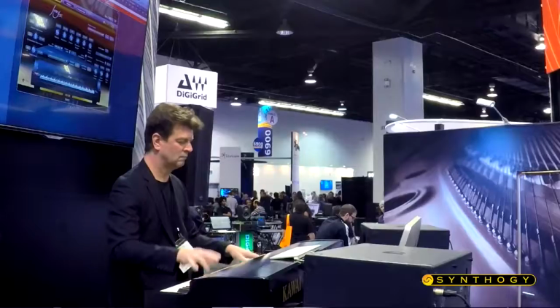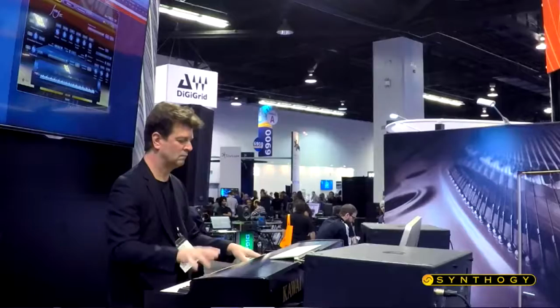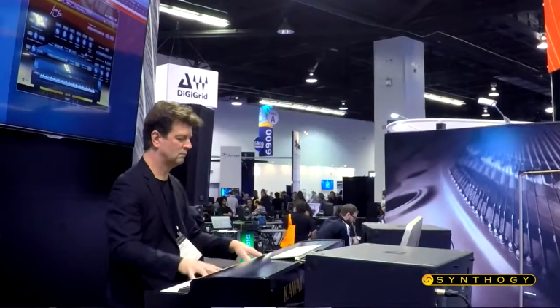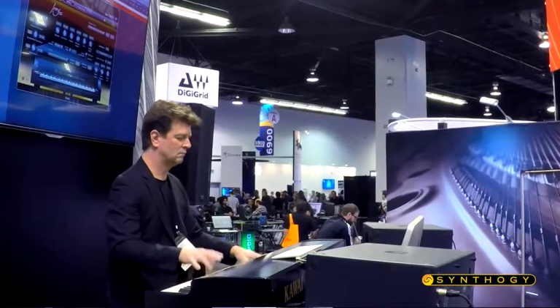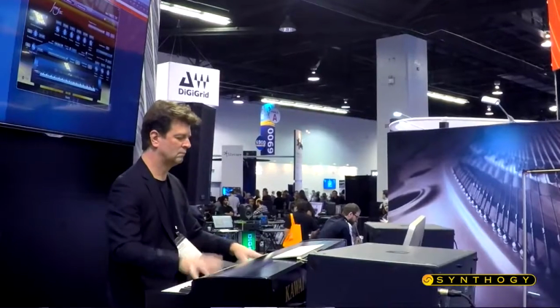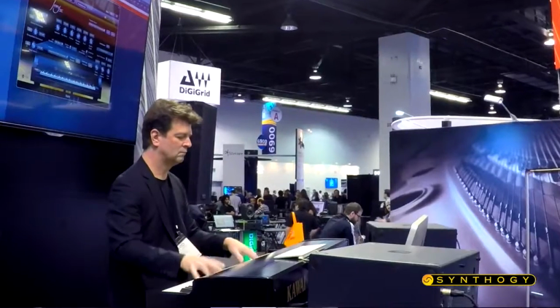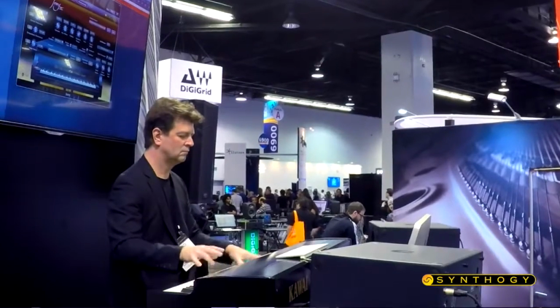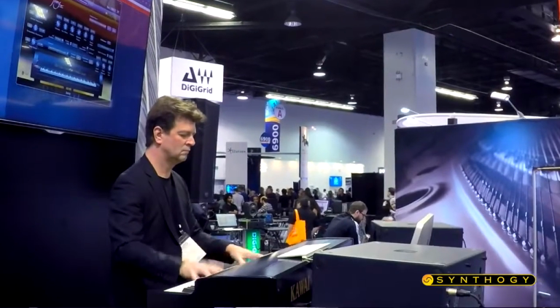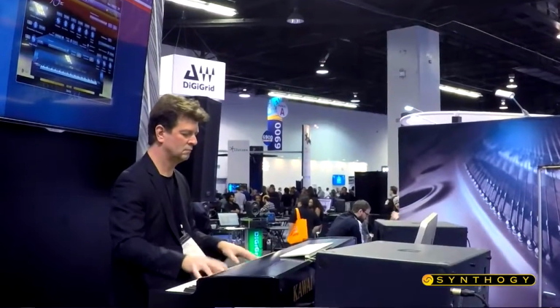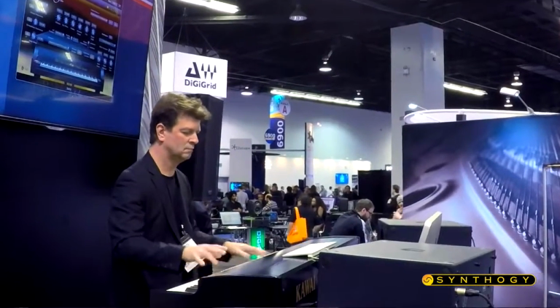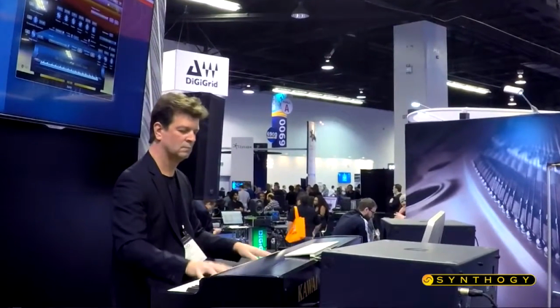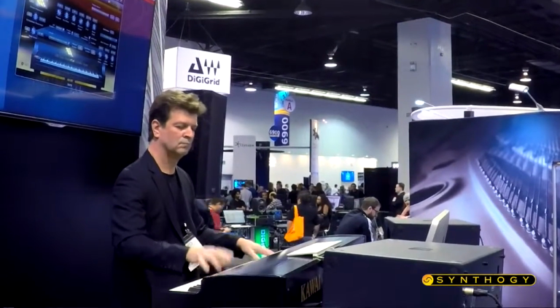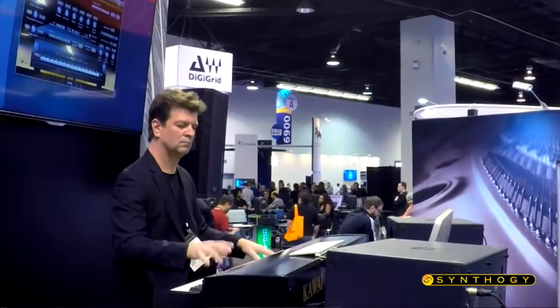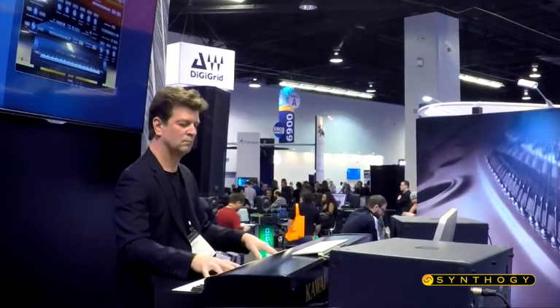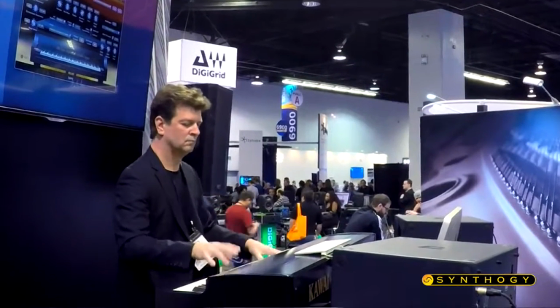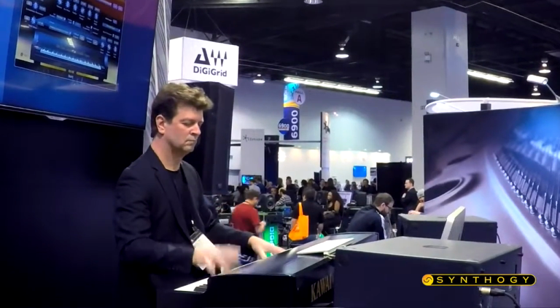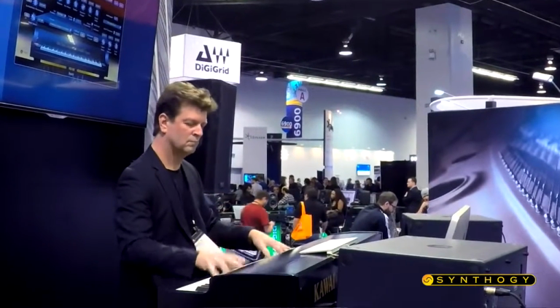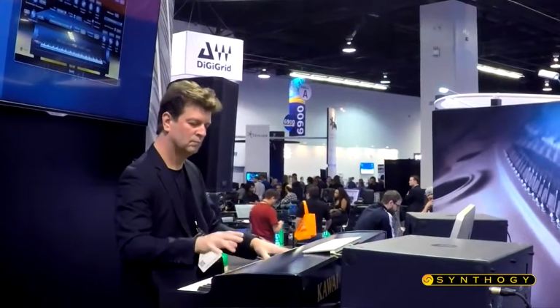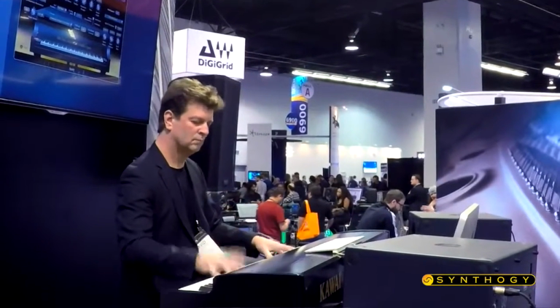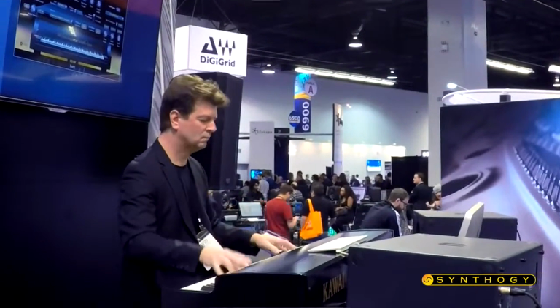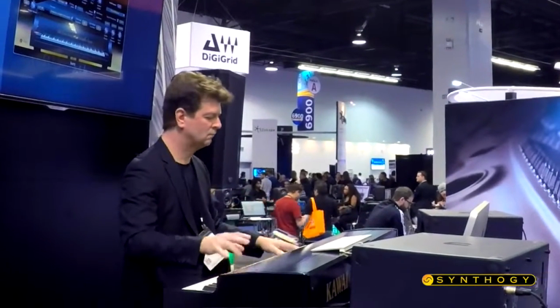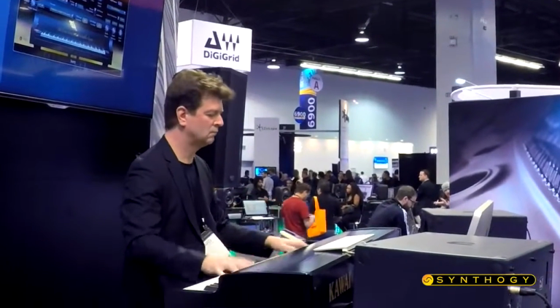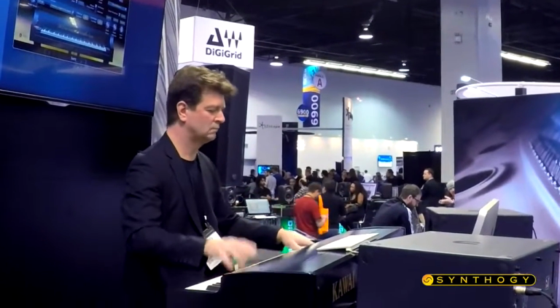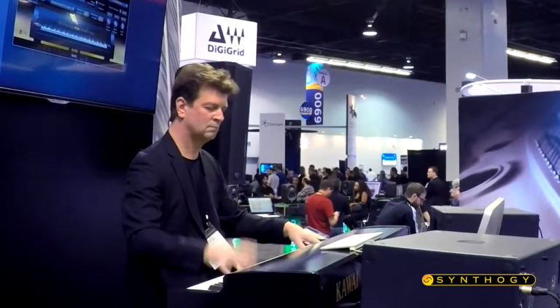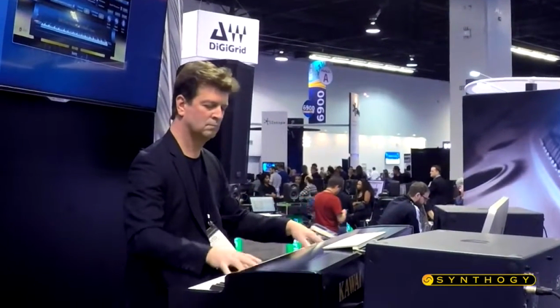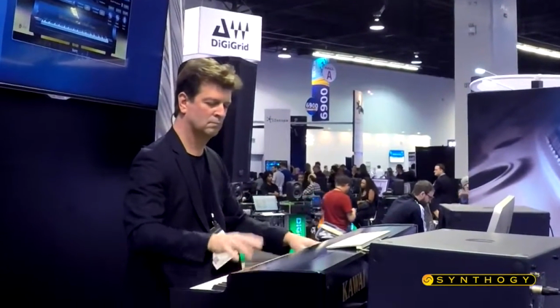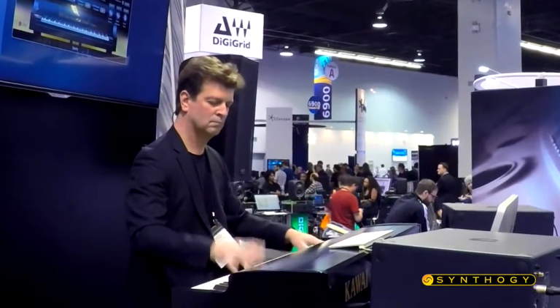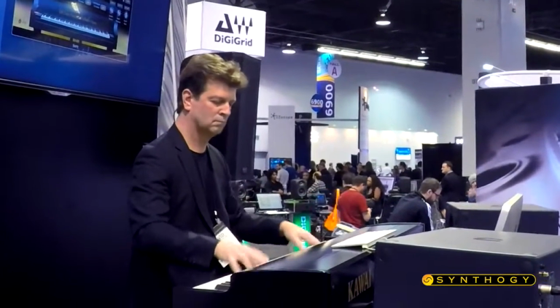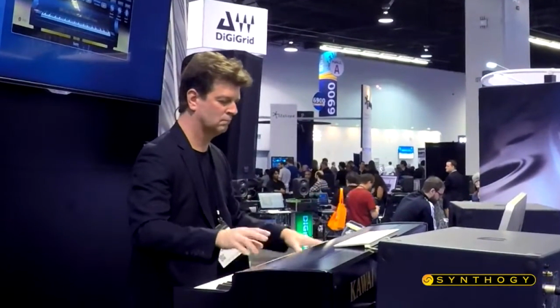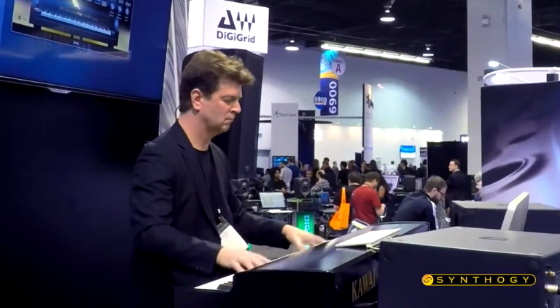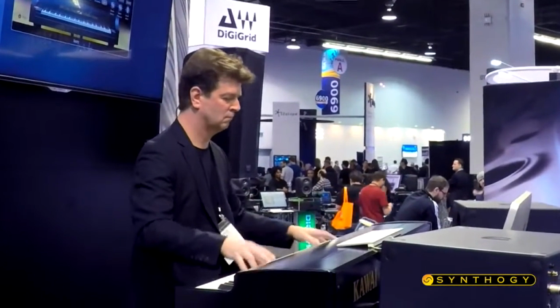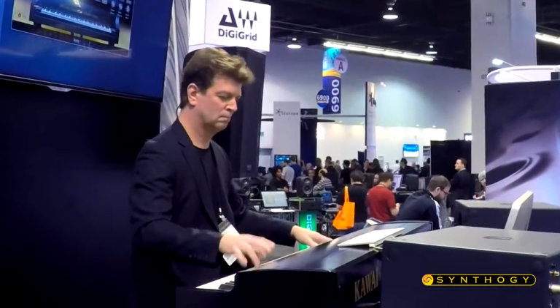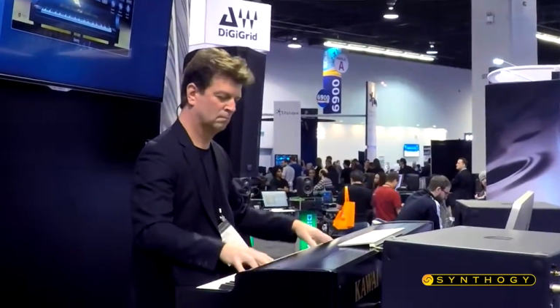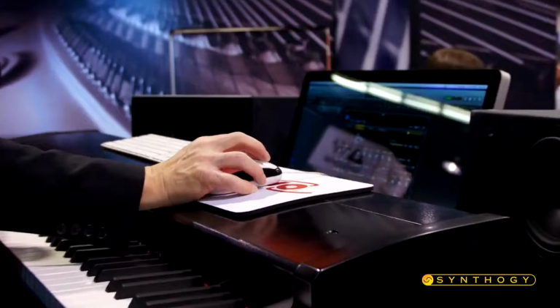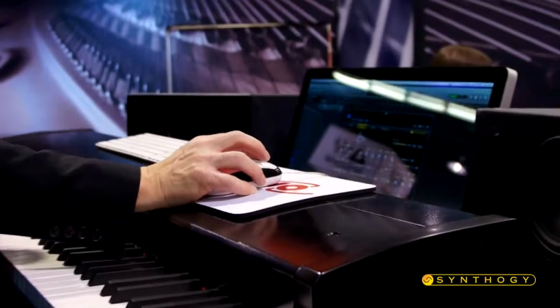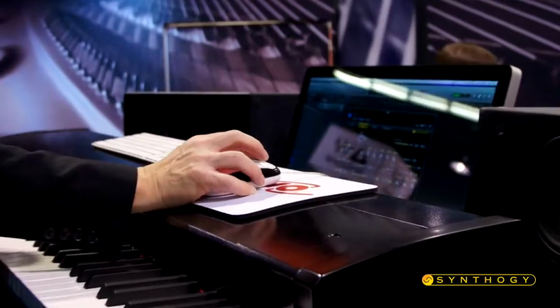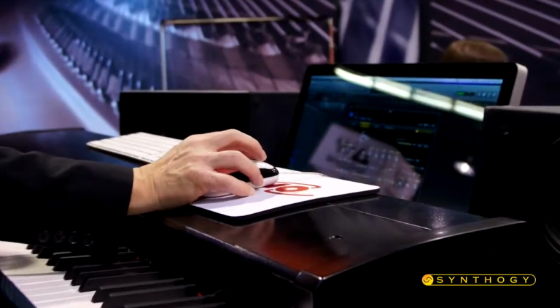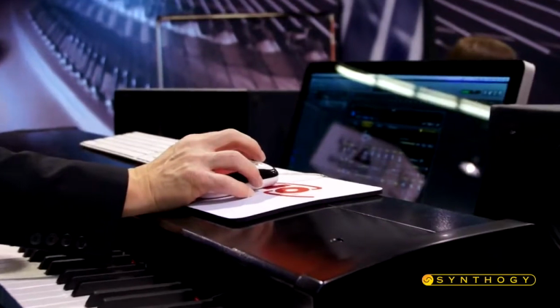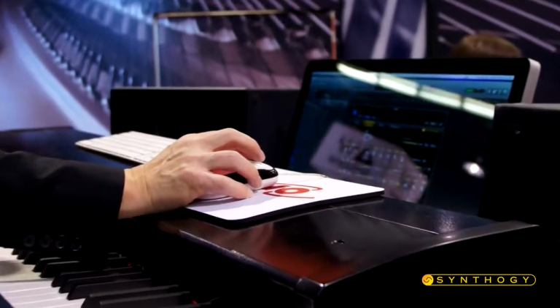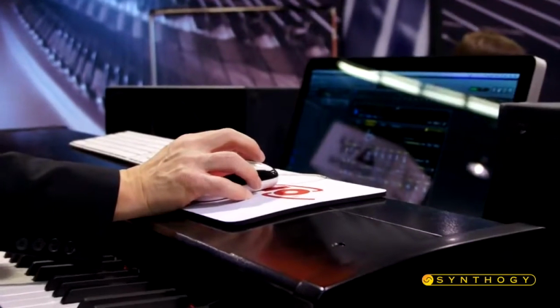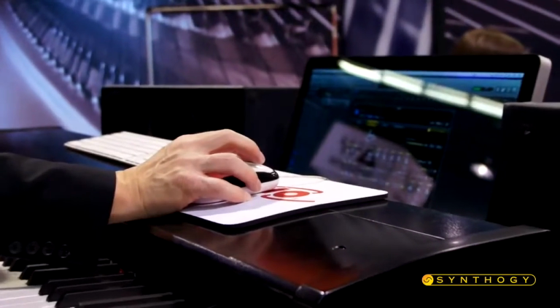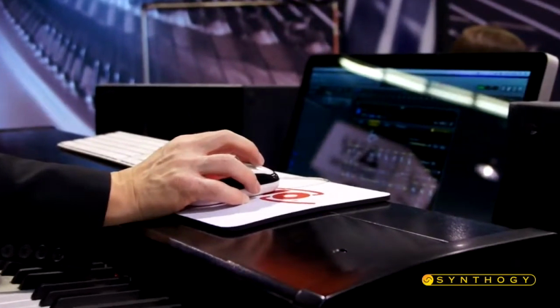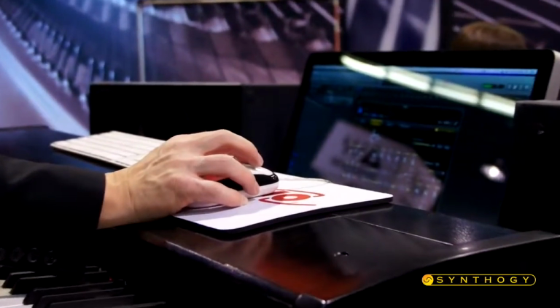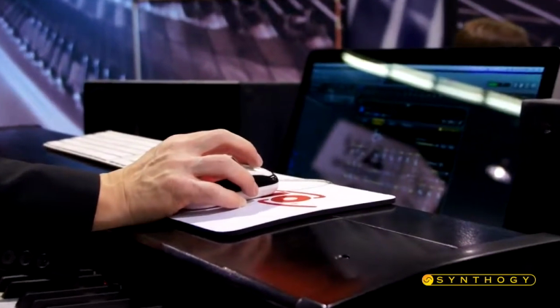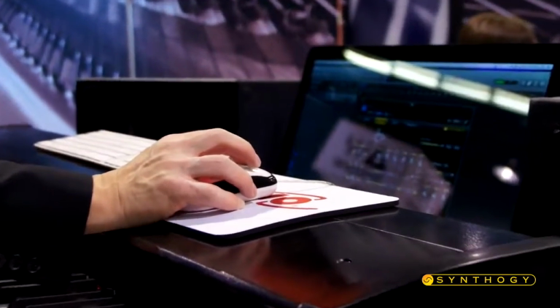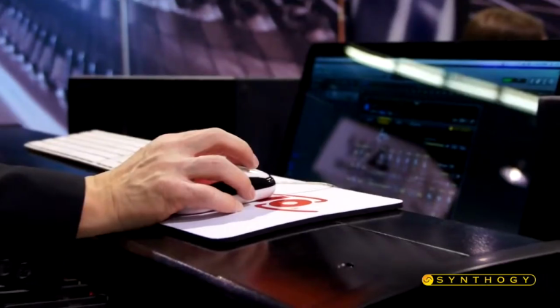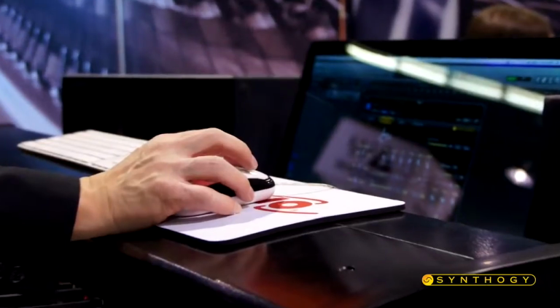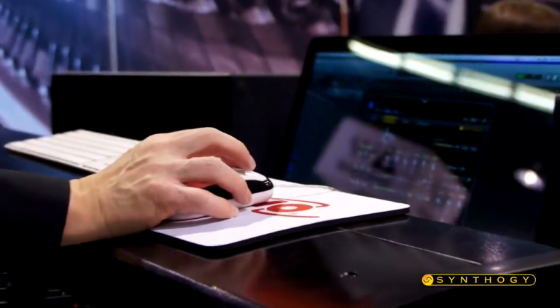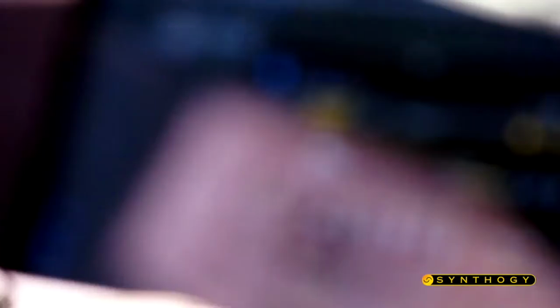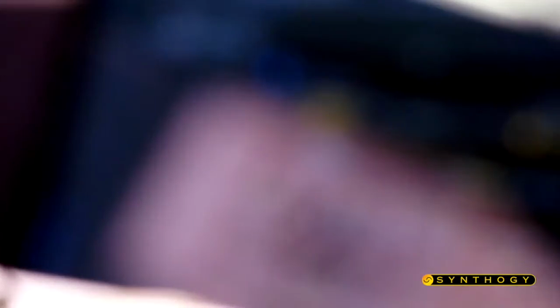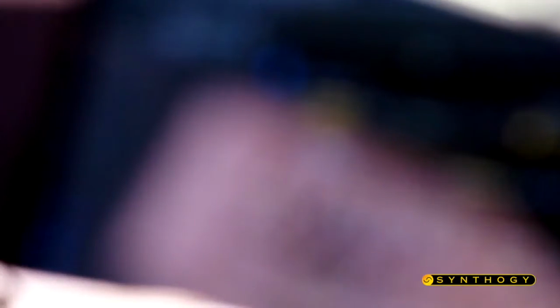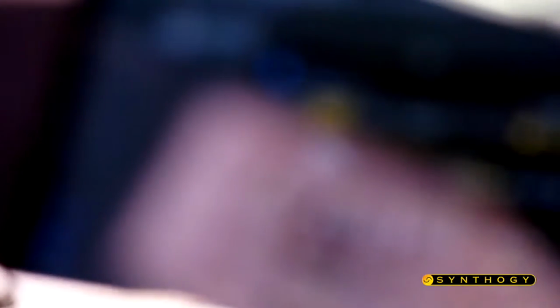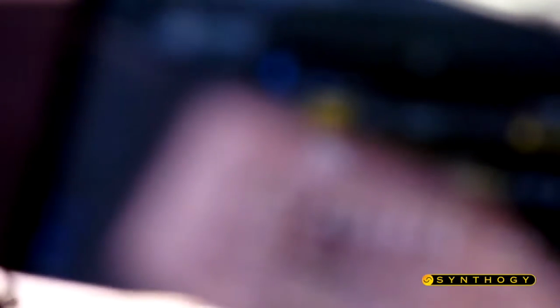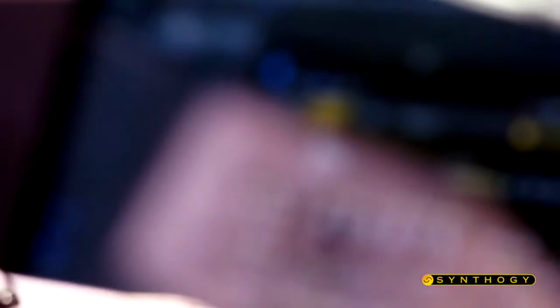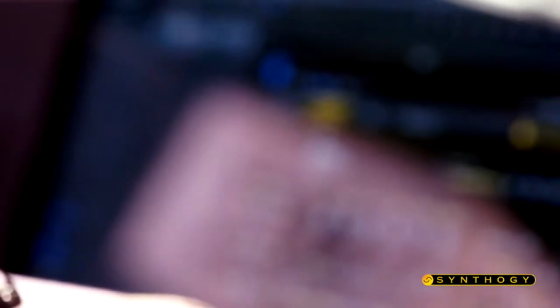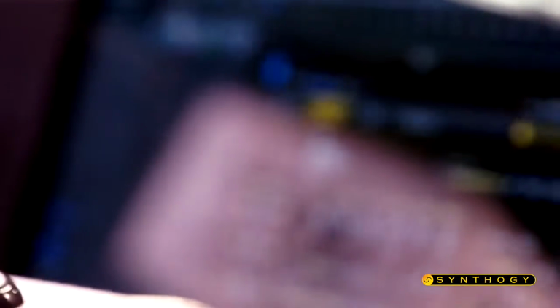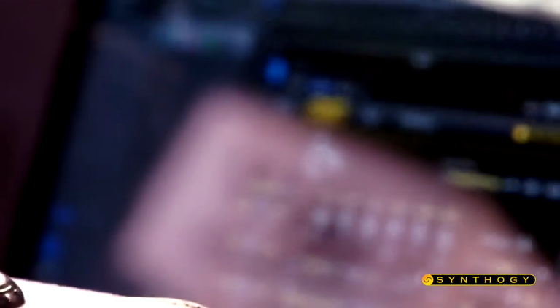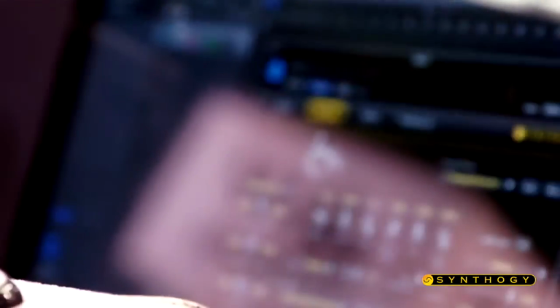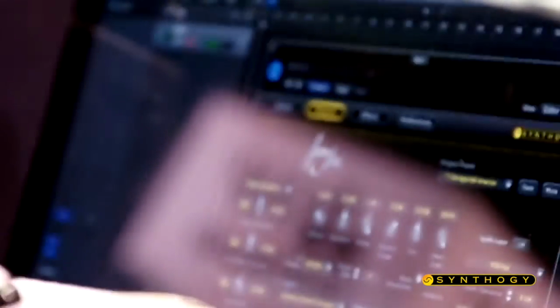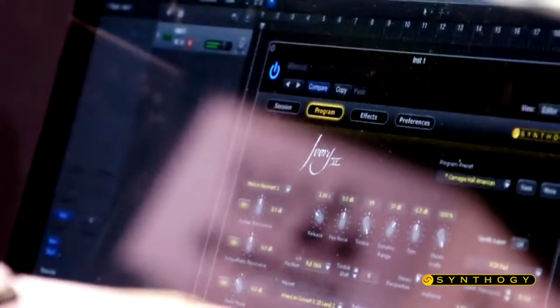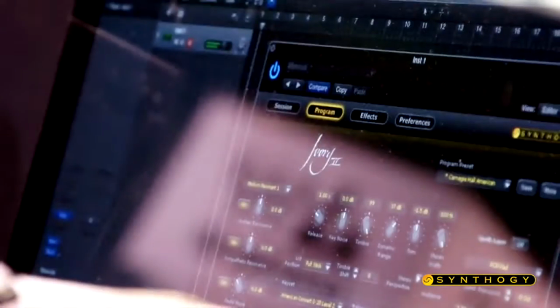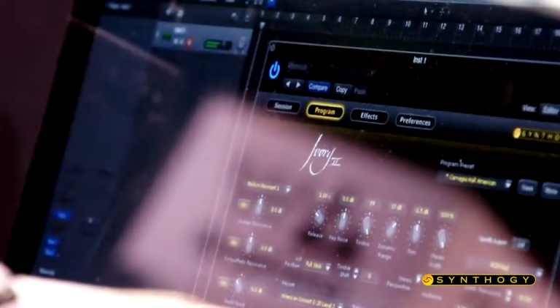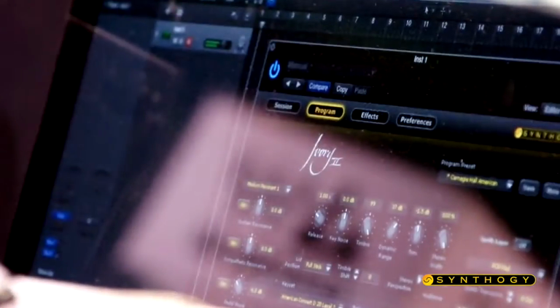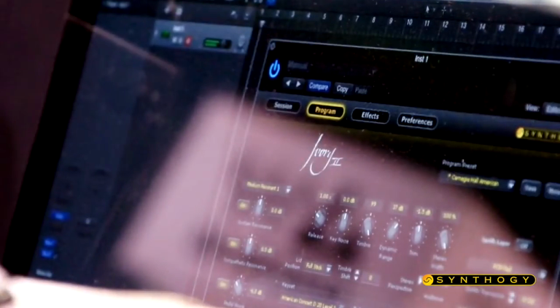The keyboard controller is the Kawai VPC-1, which has a special velocity curve just for Ivory. So the combination of the two is very realistic.